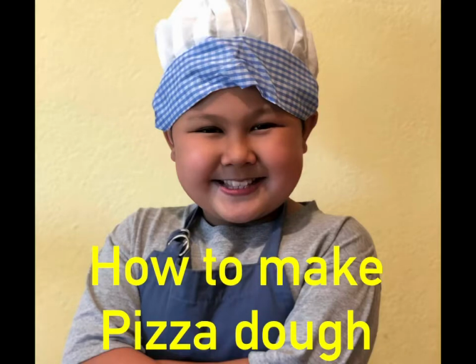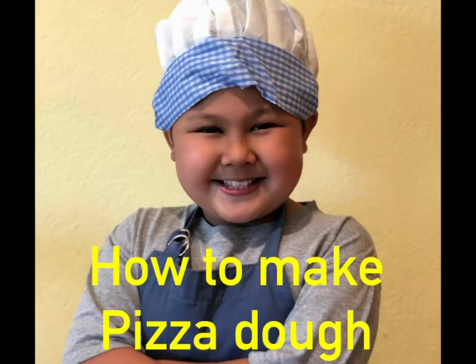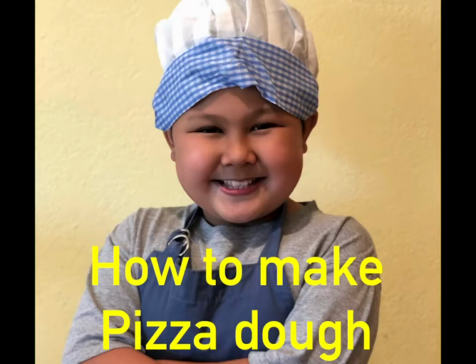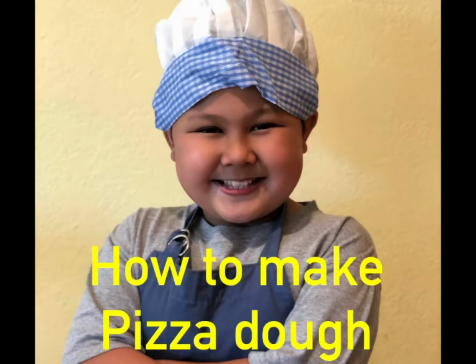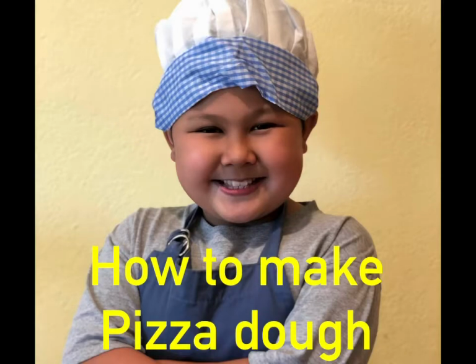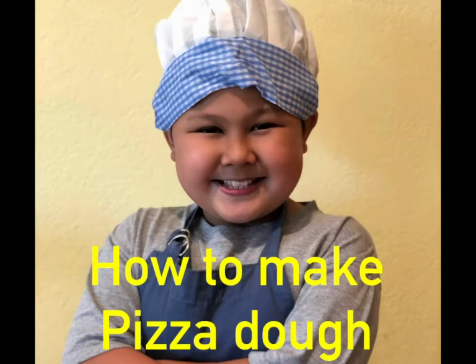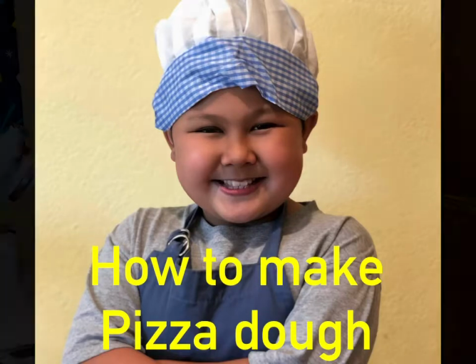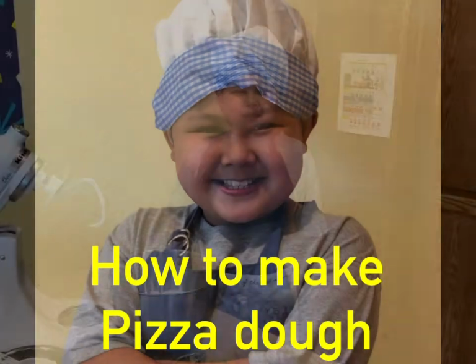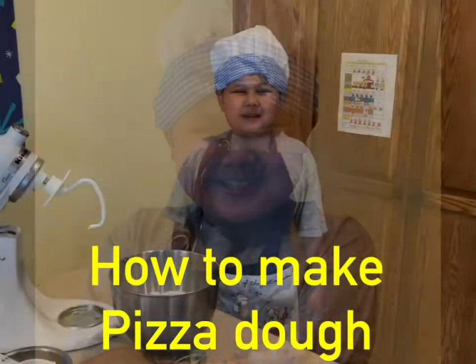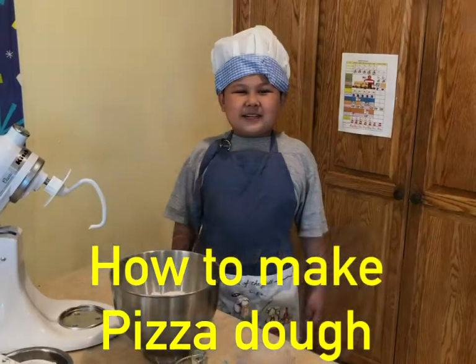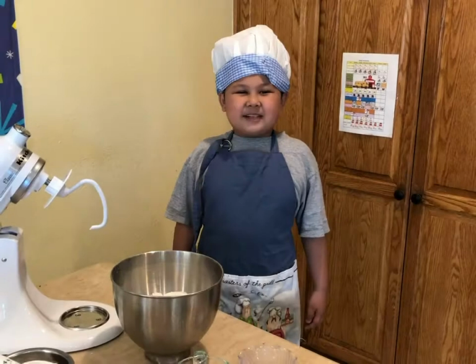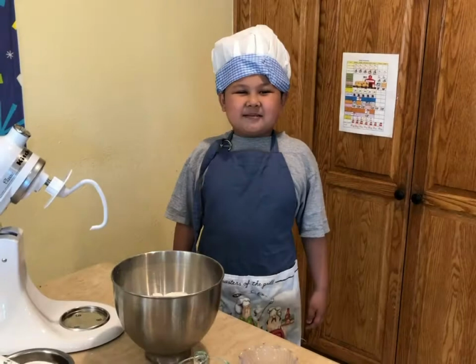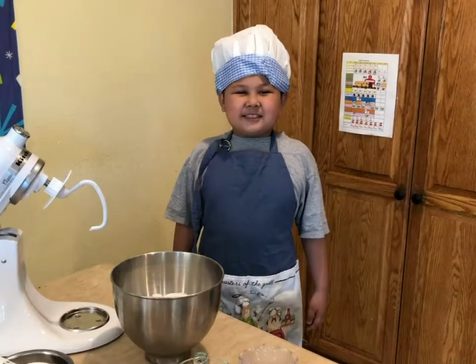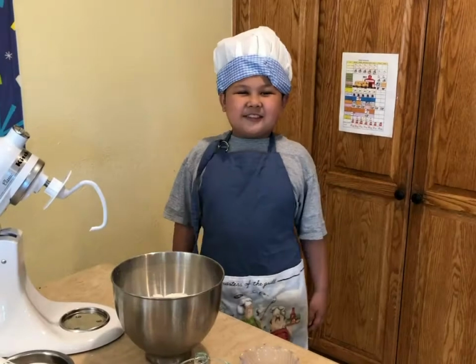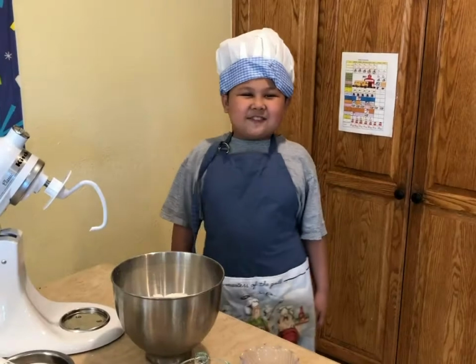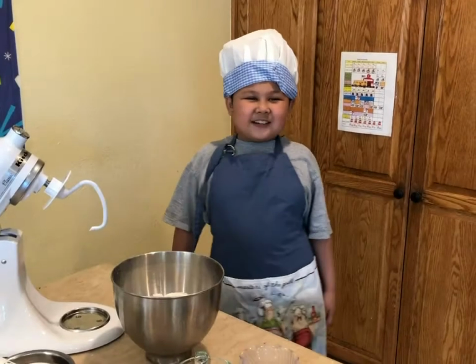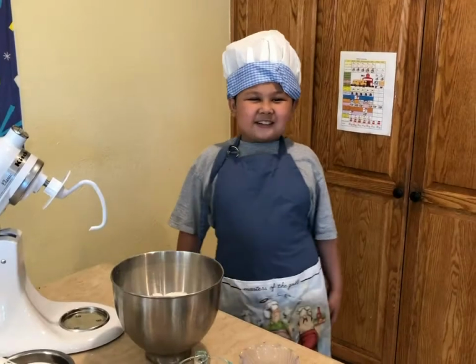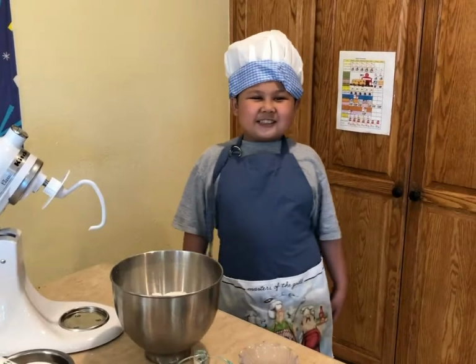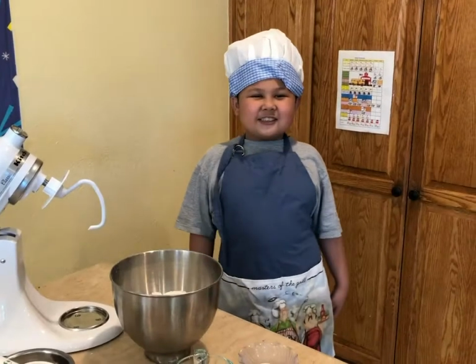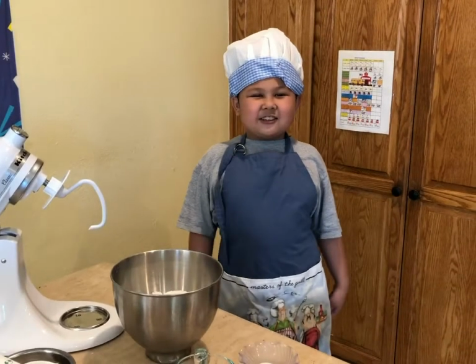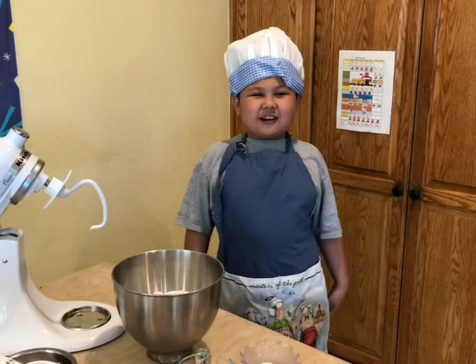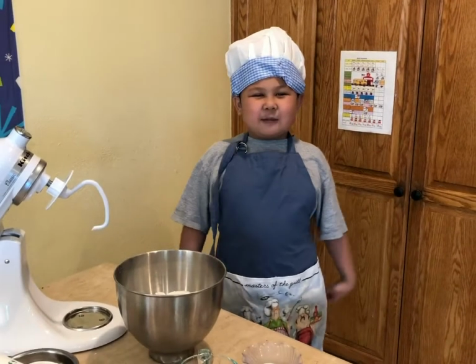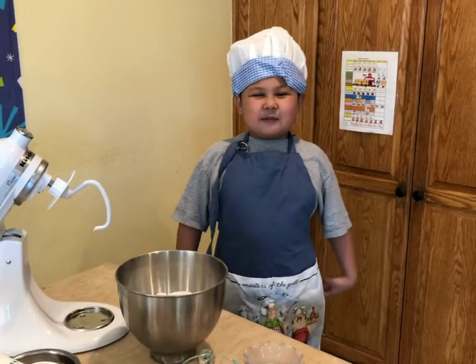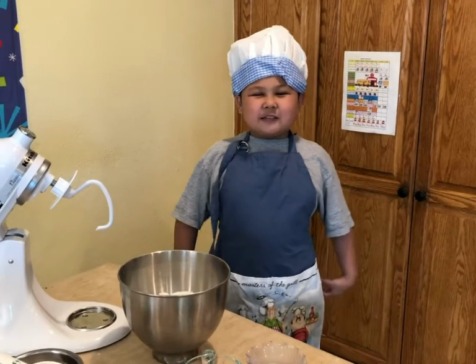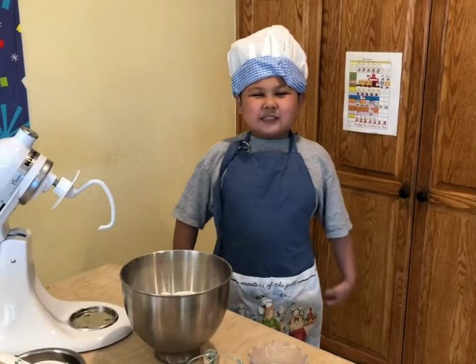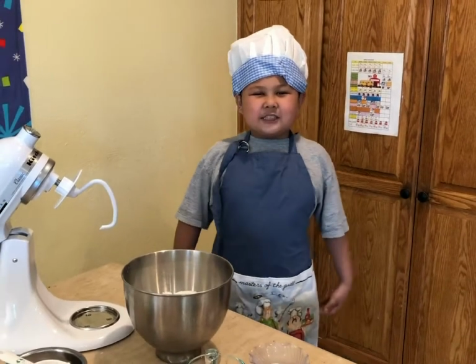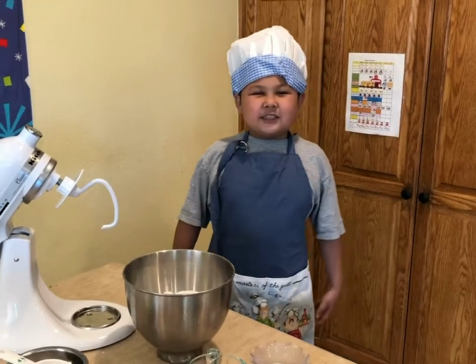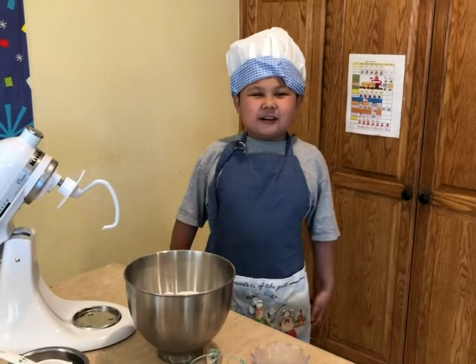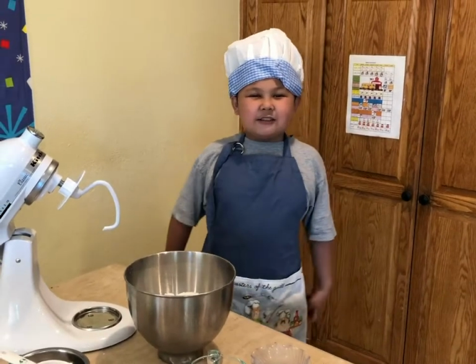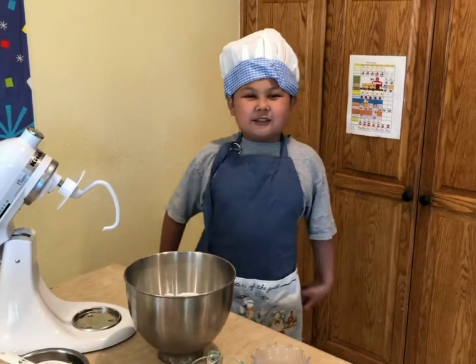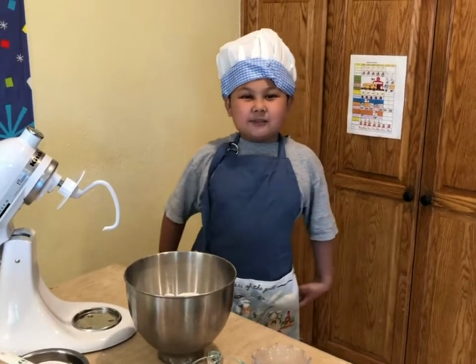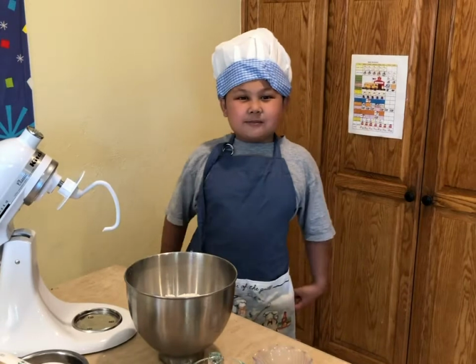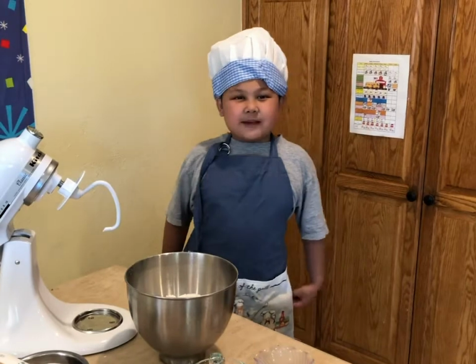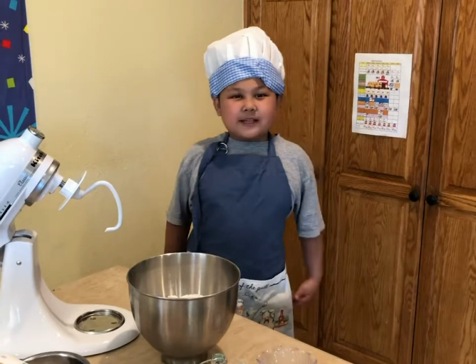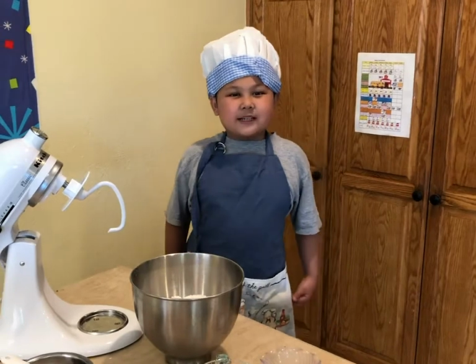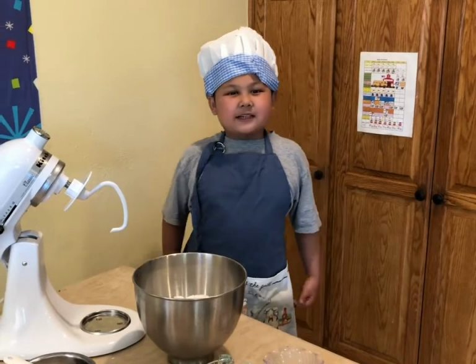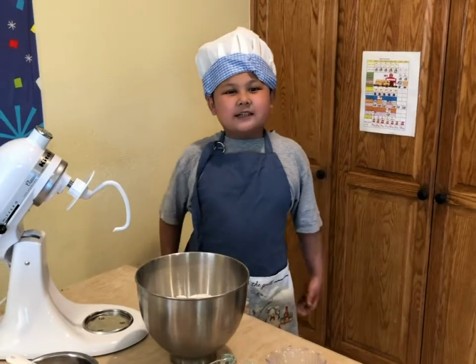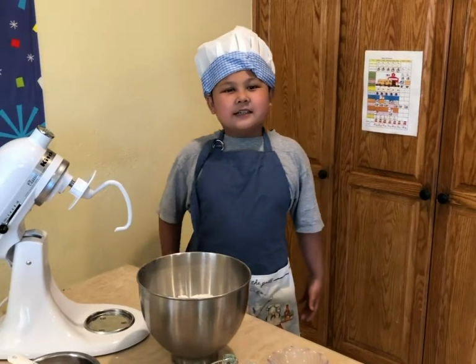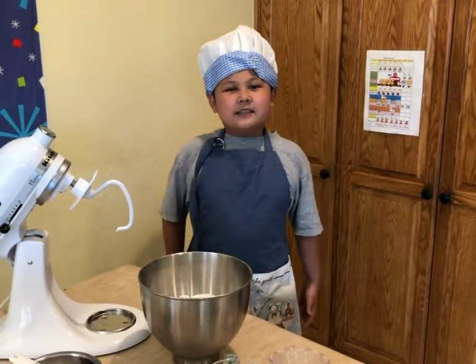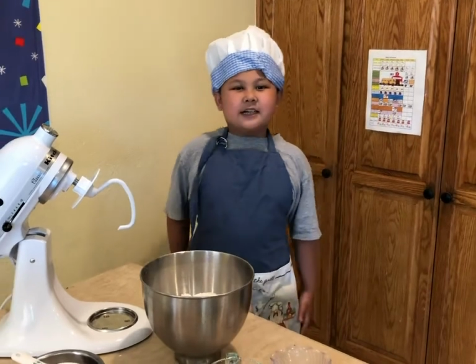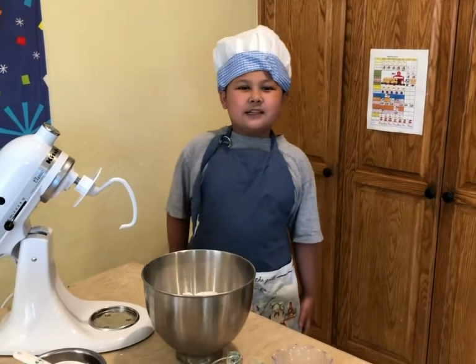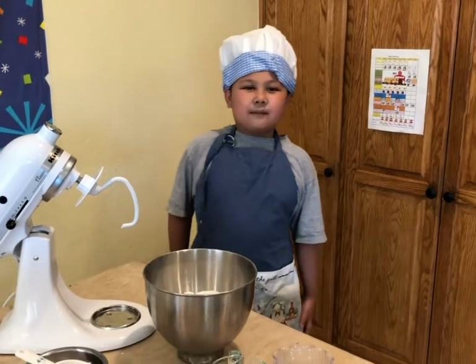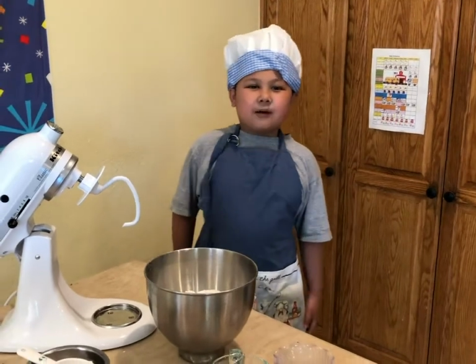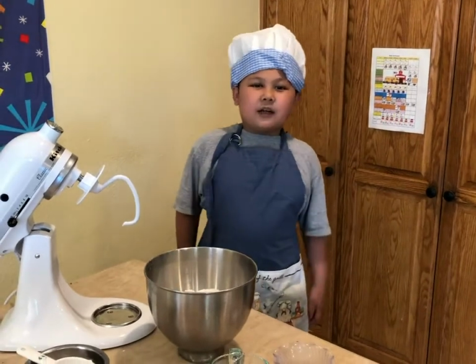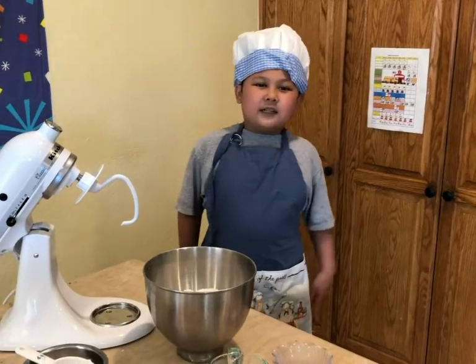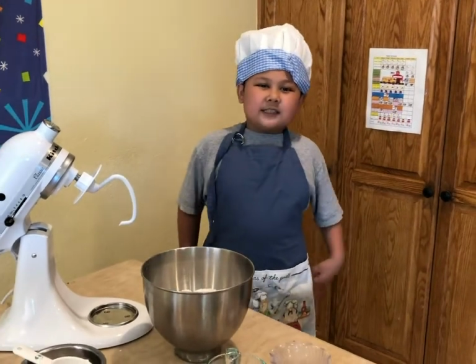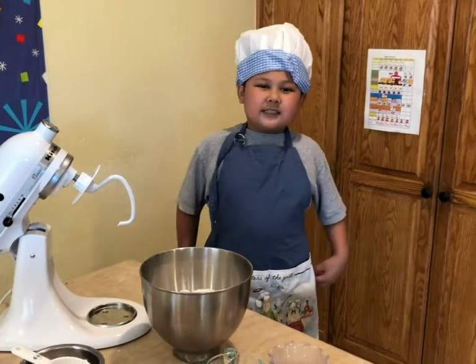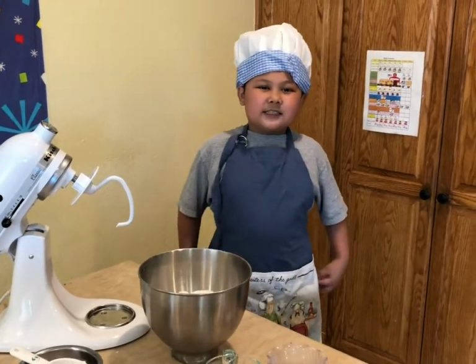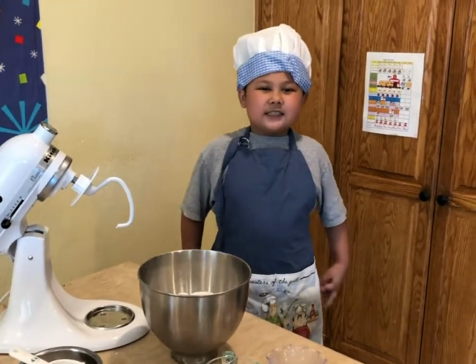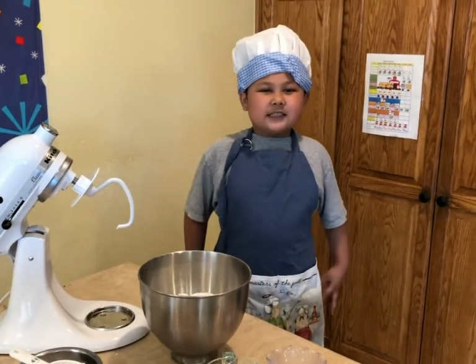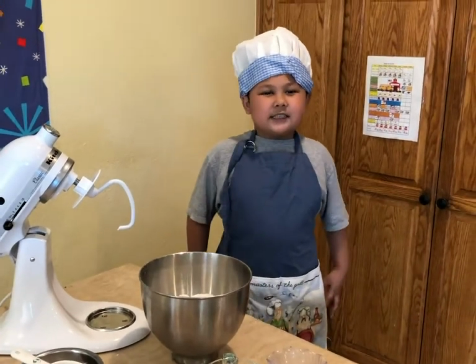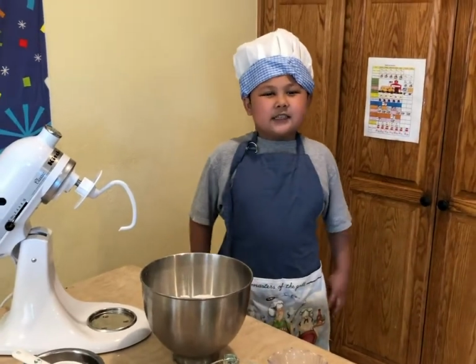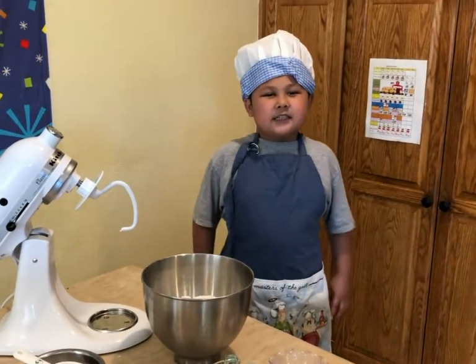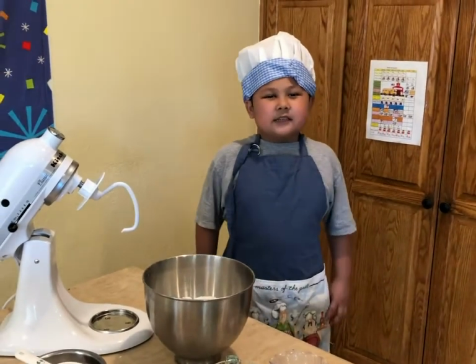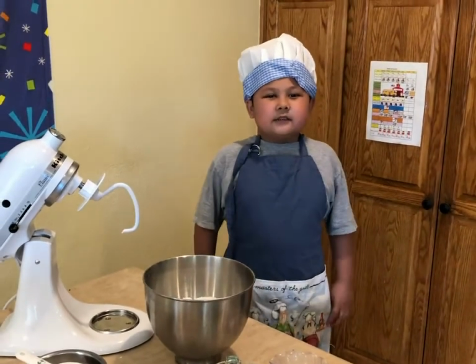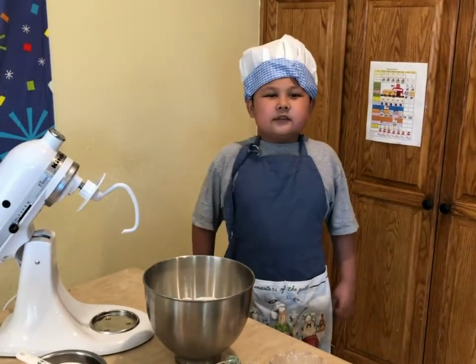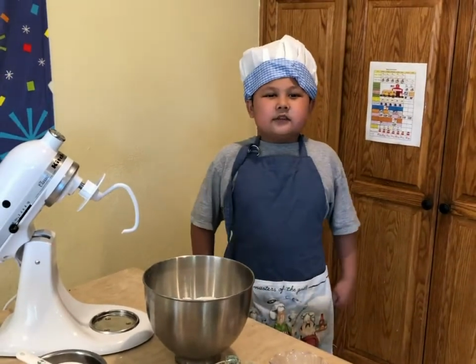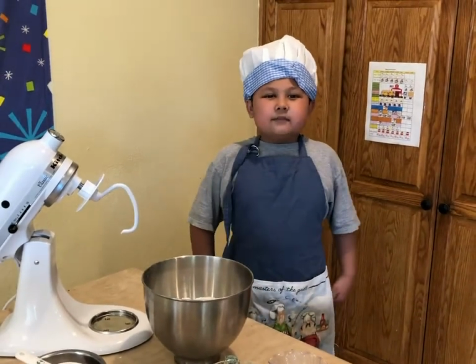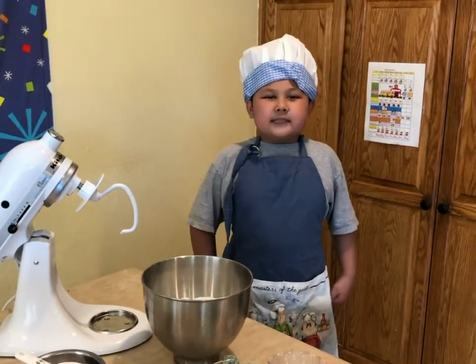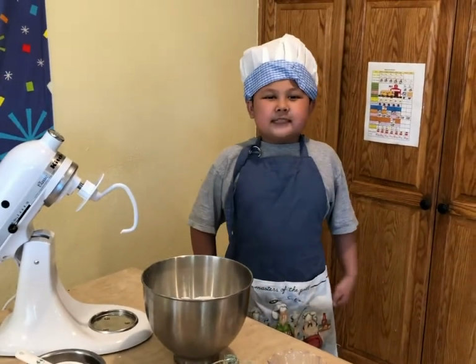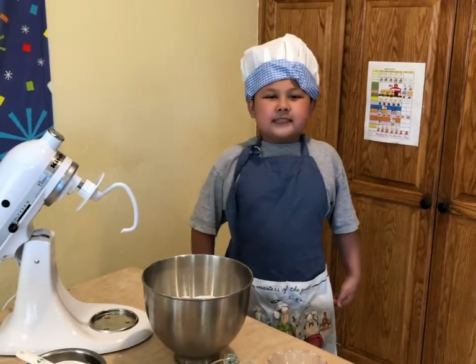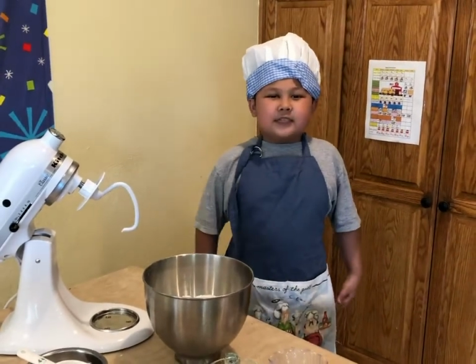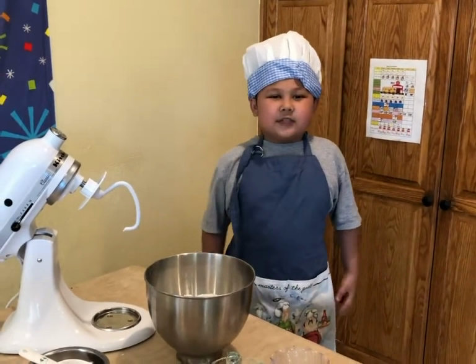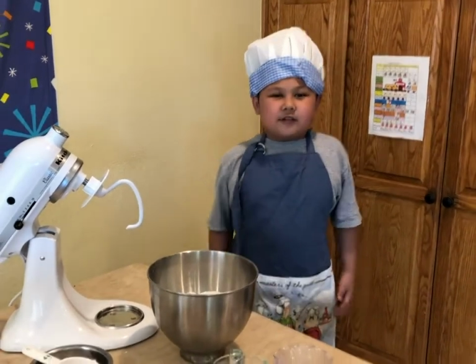Hi, my name is Chef Anderson and today I'm going to teach you how to make the Neapolitan pizza dough.